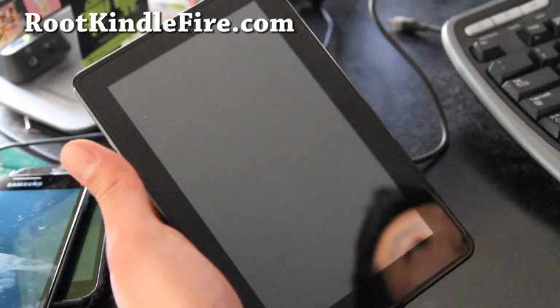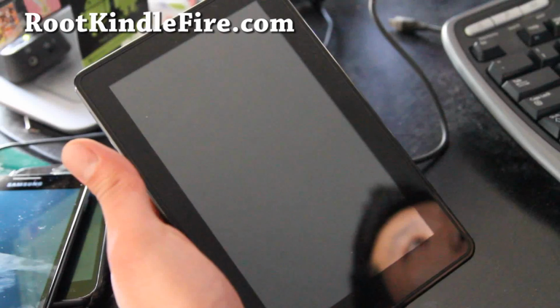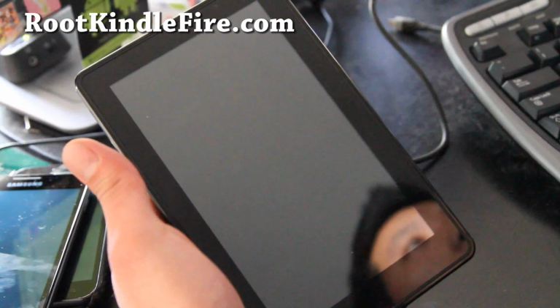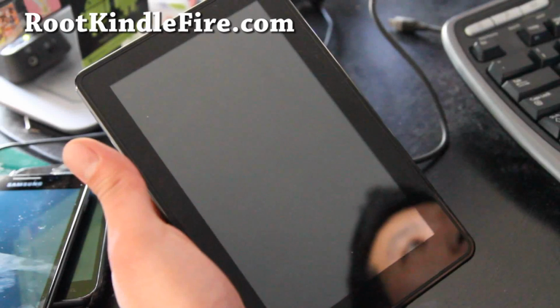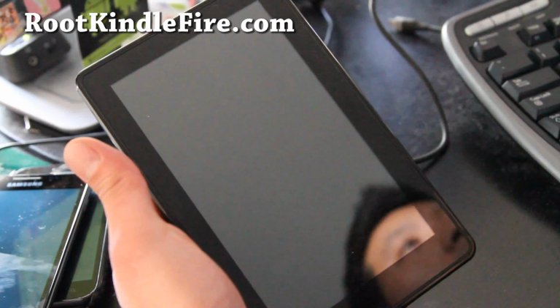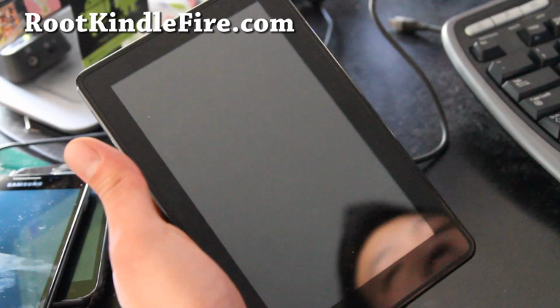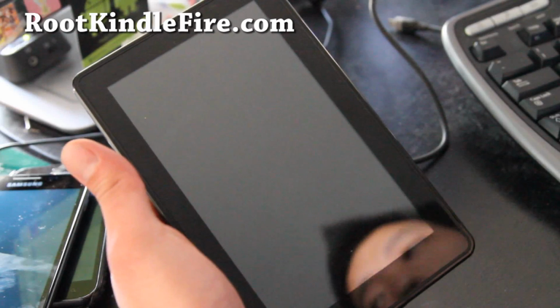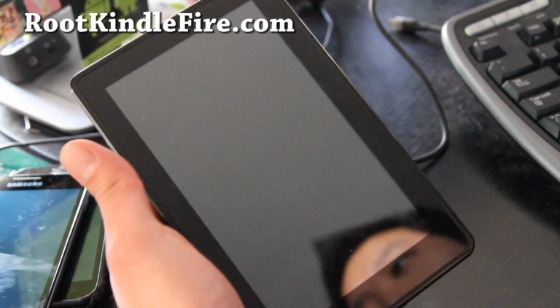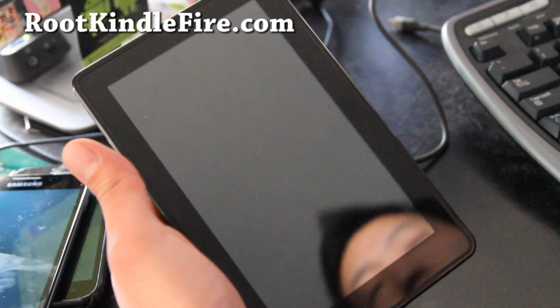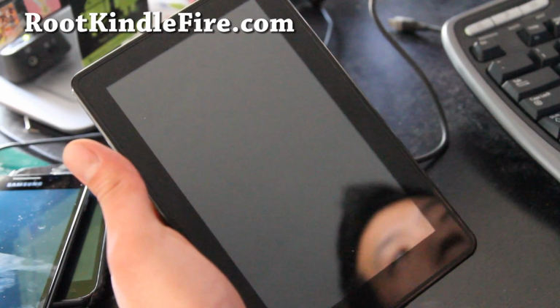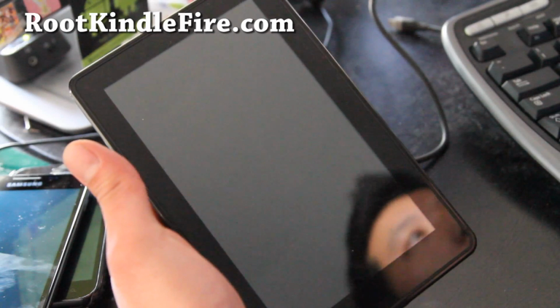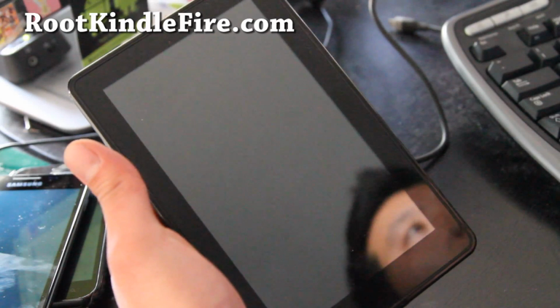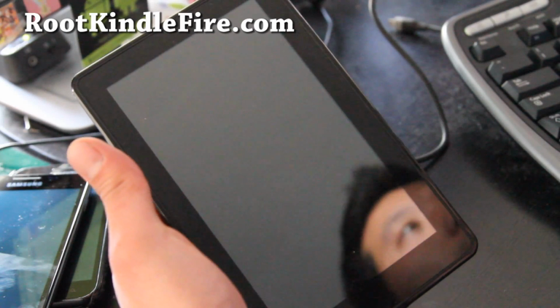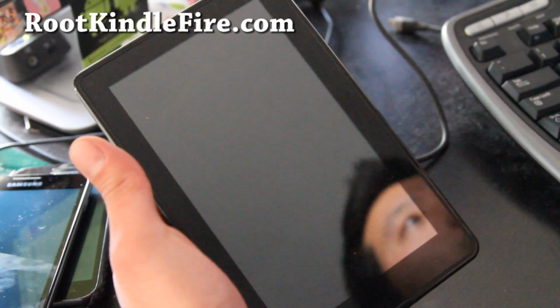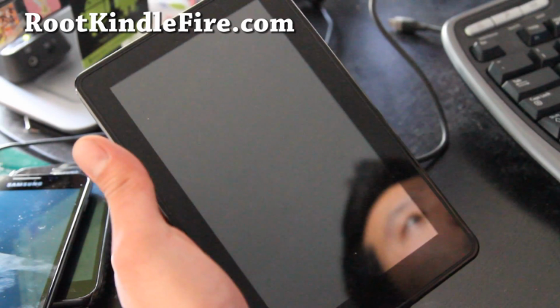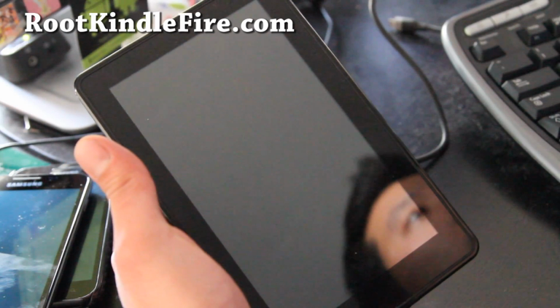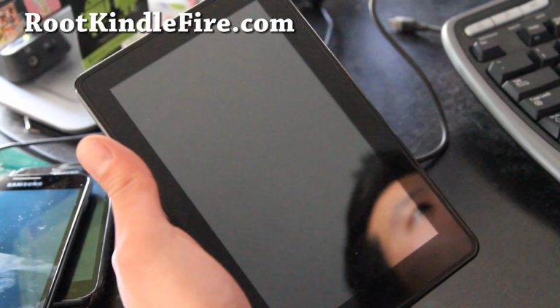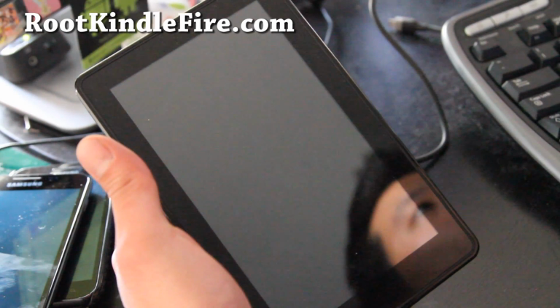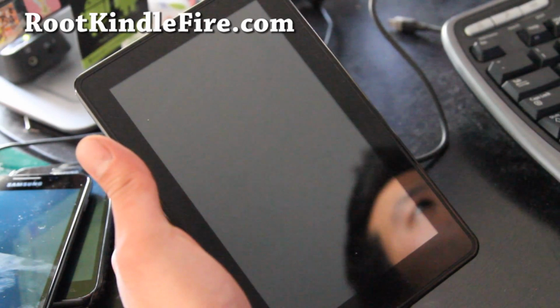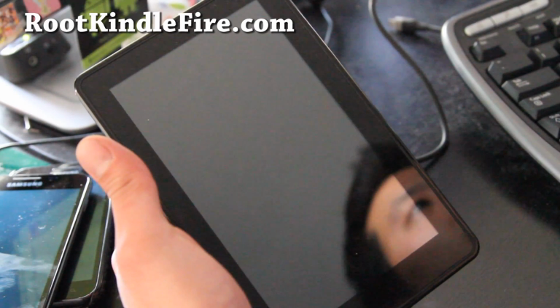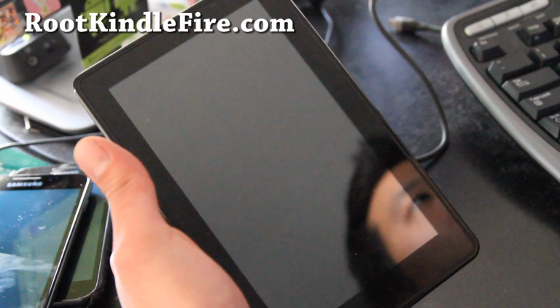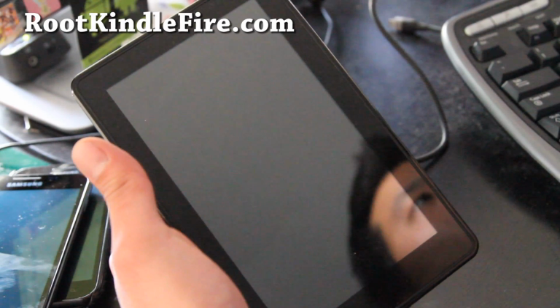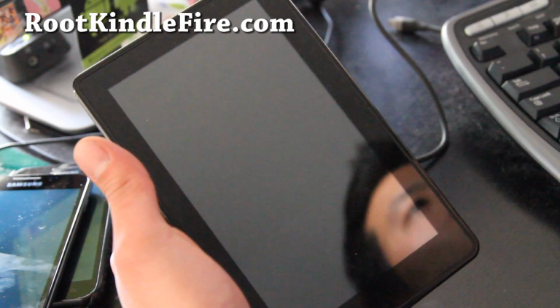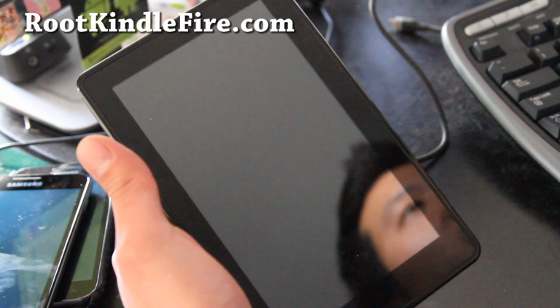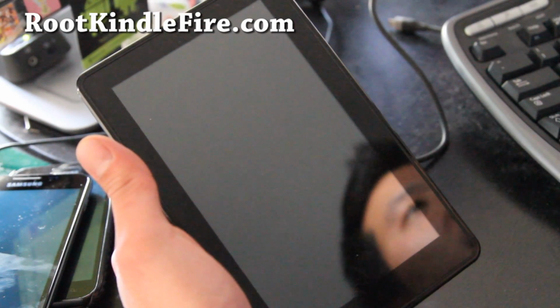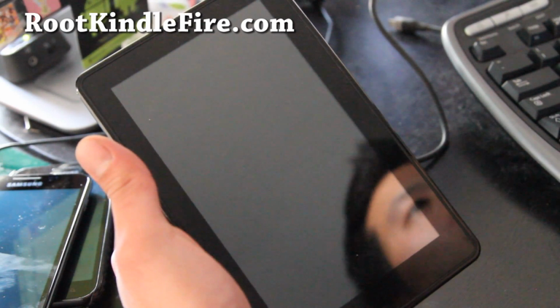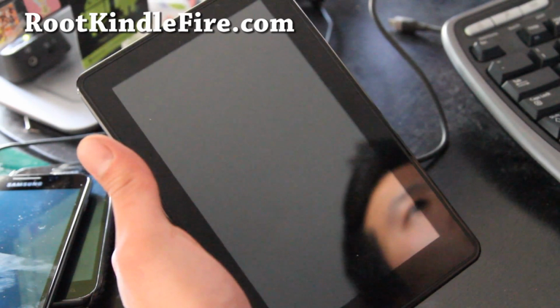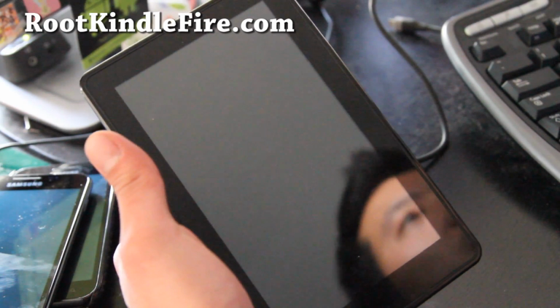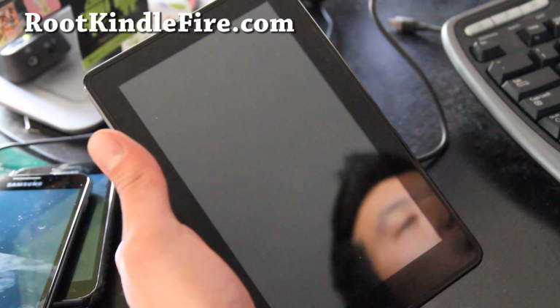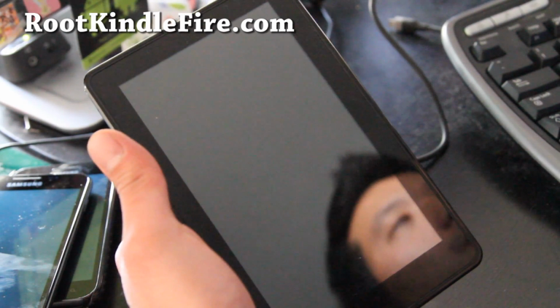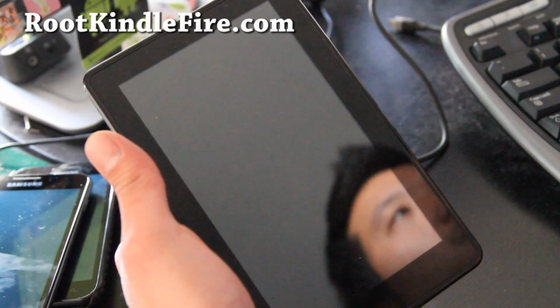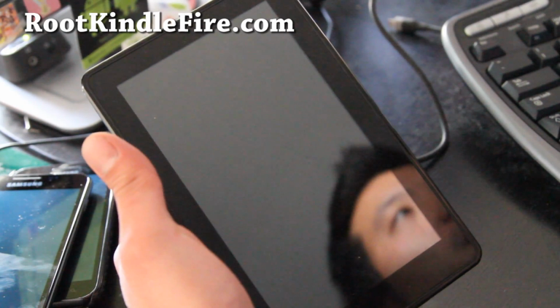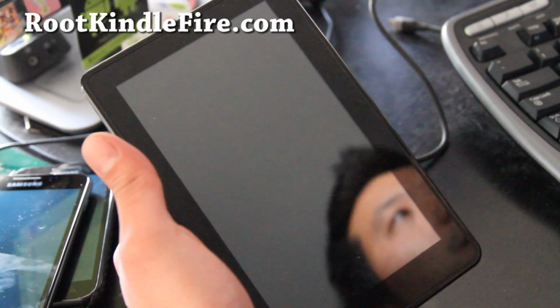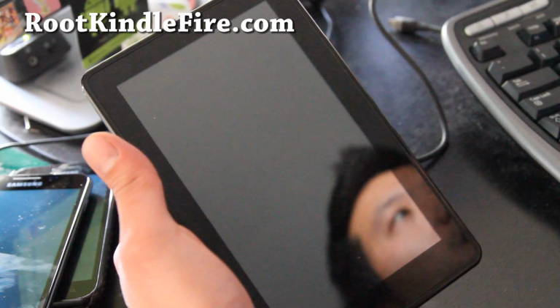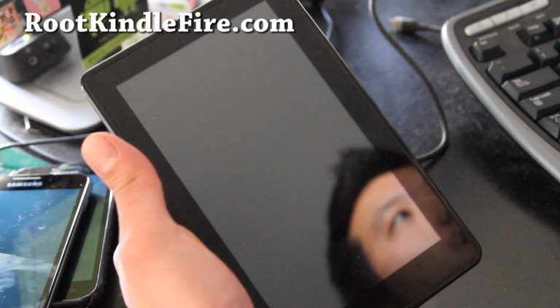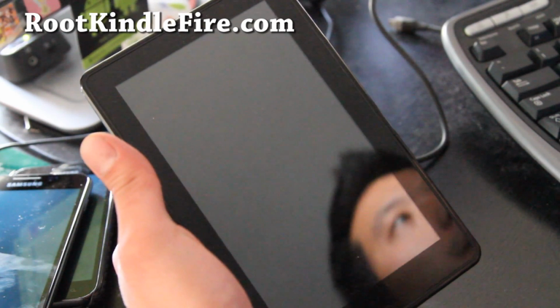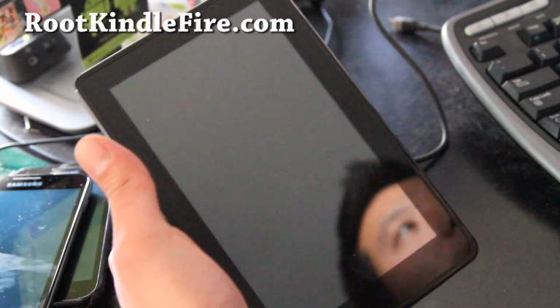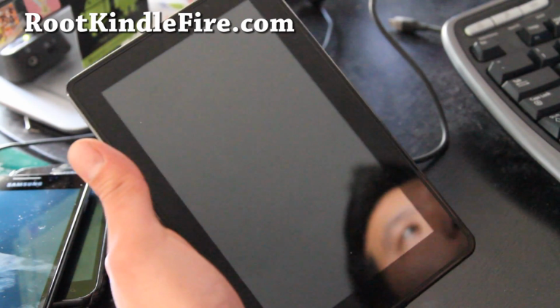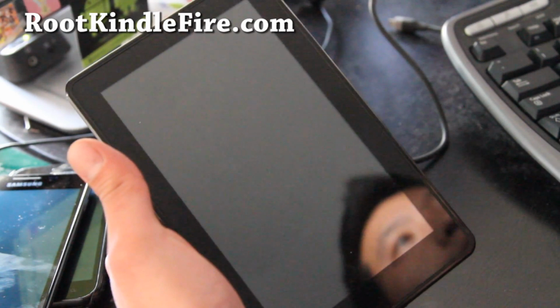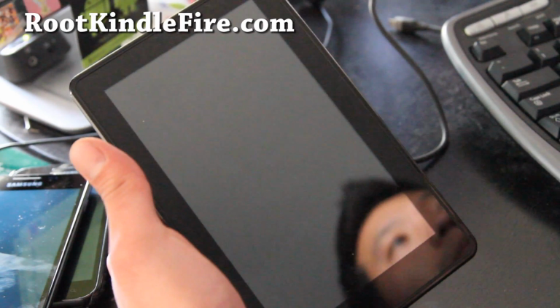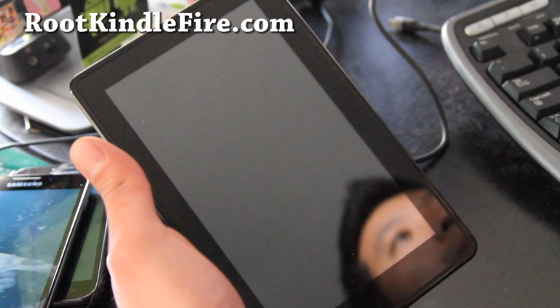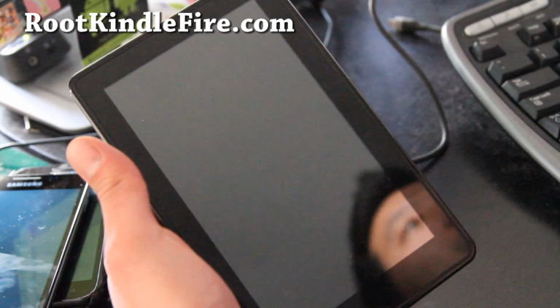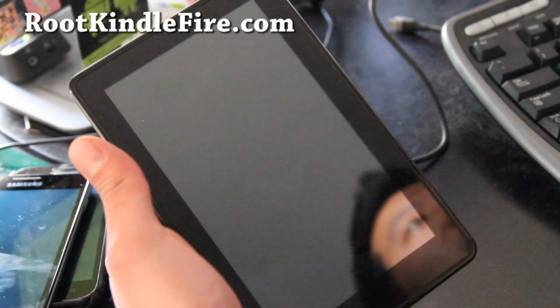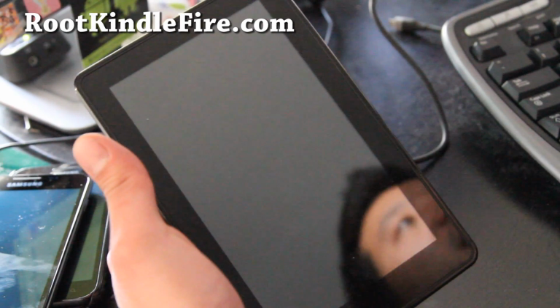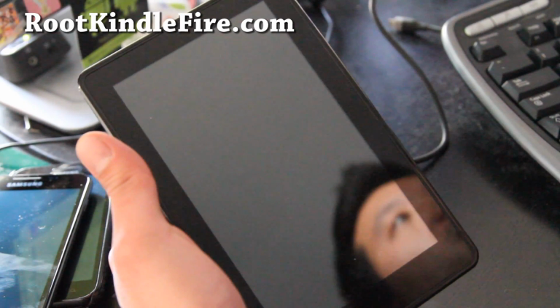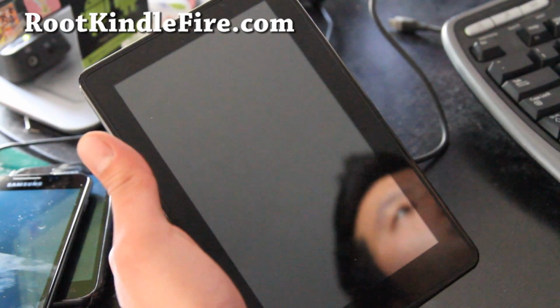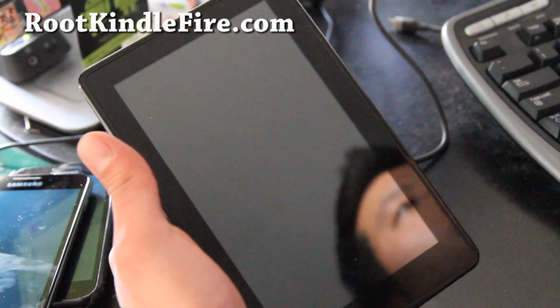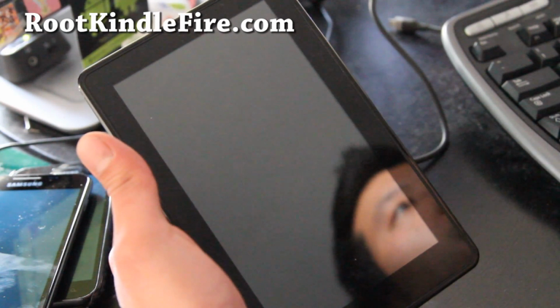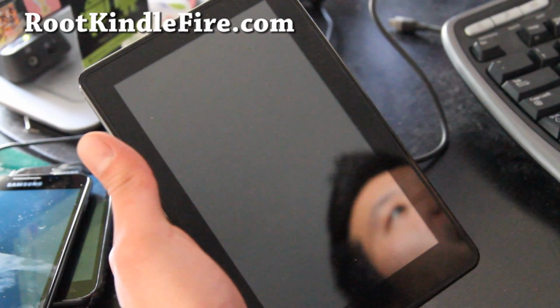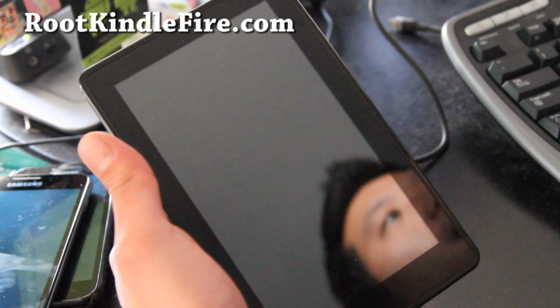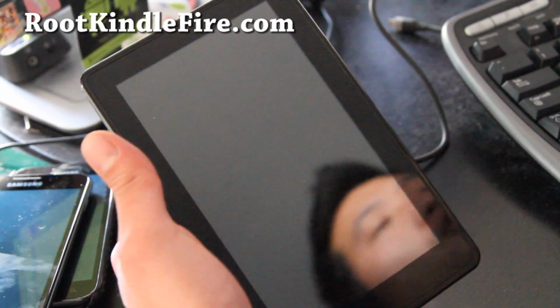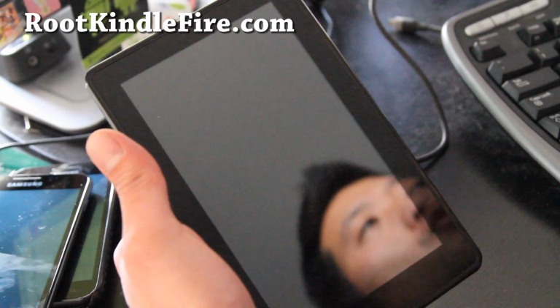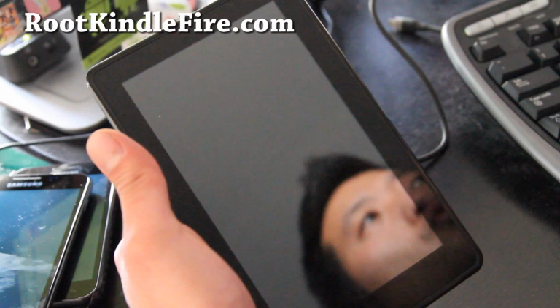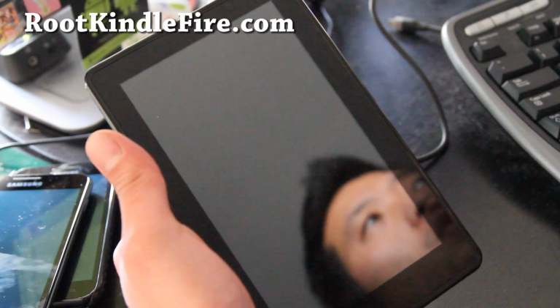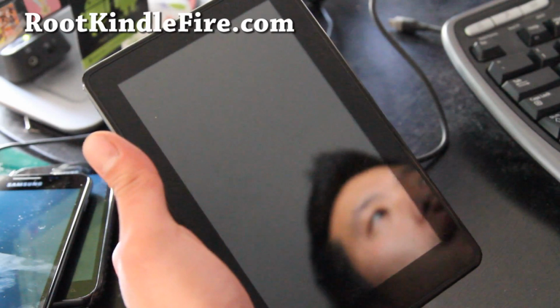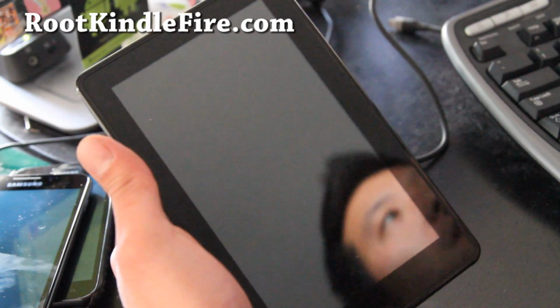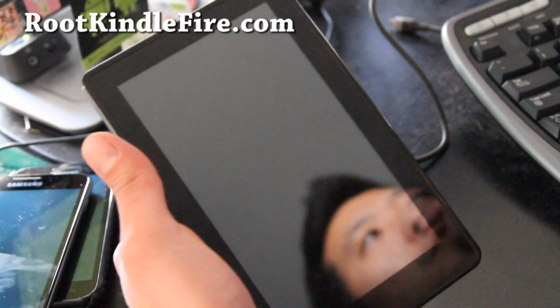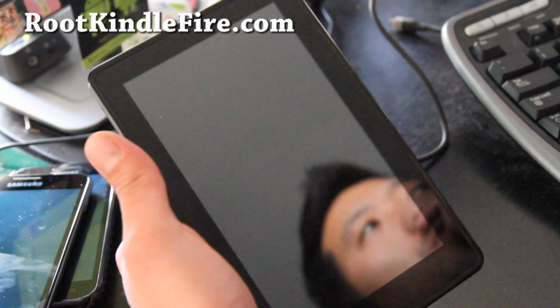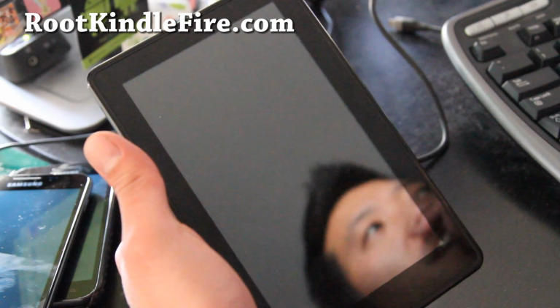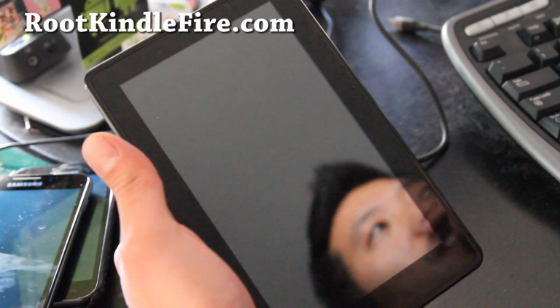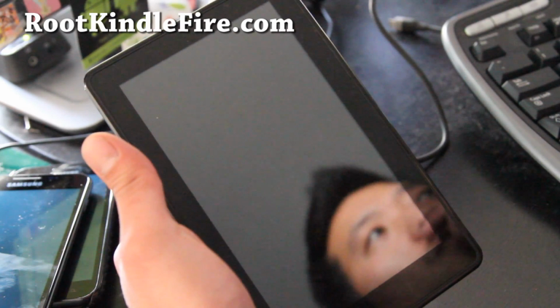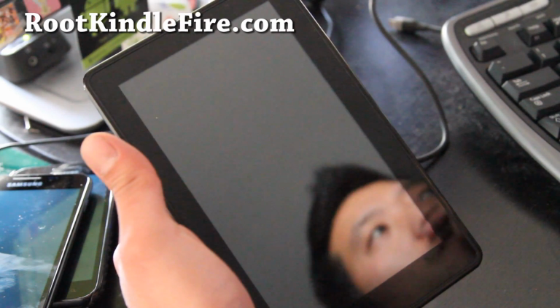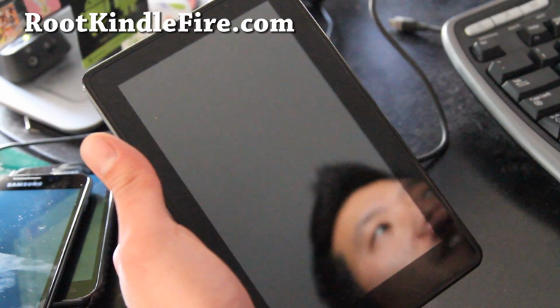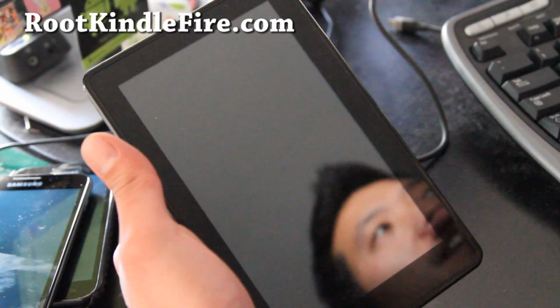Hi folks, this is Max from rootkindlefire.com. Today I'm going to show you how to install a new ROM on your Kindle Fire.